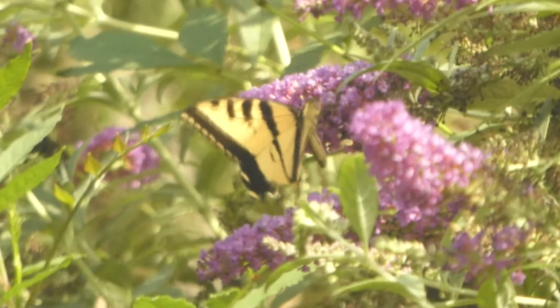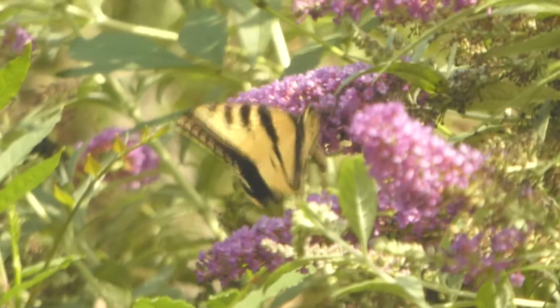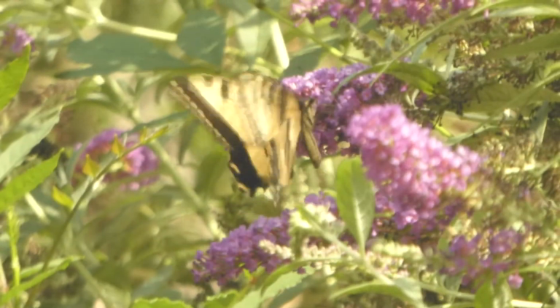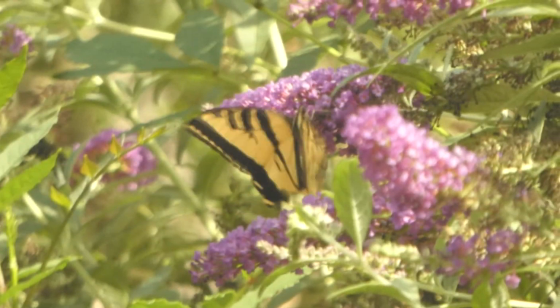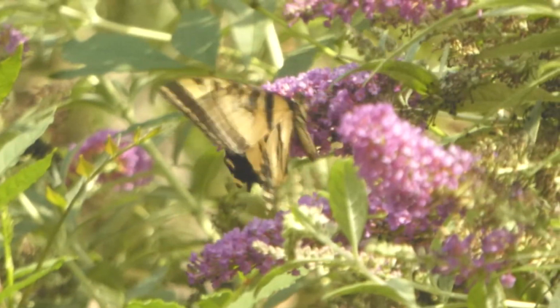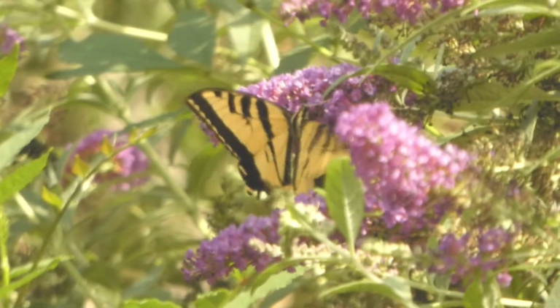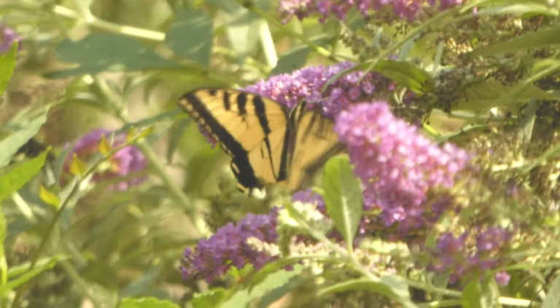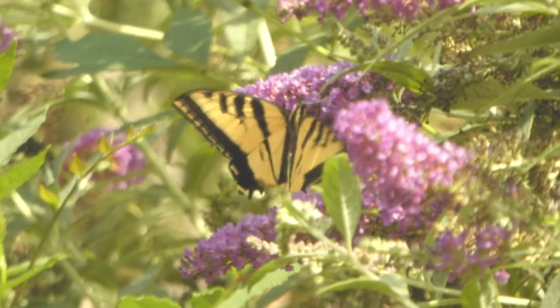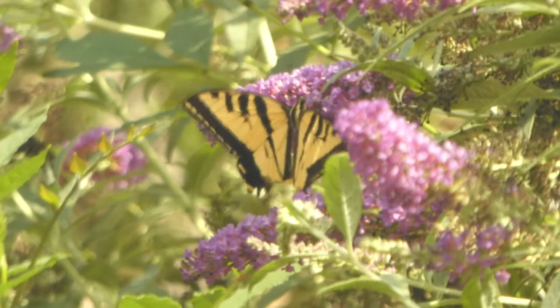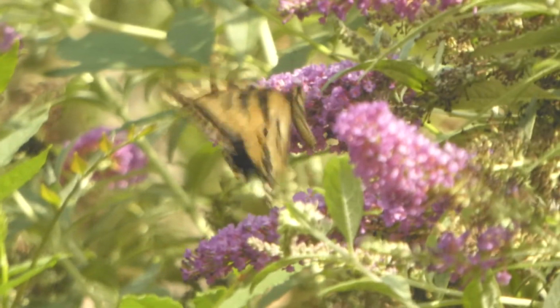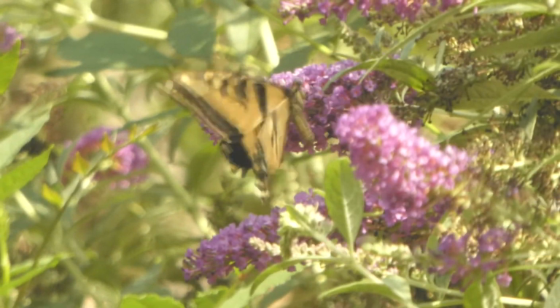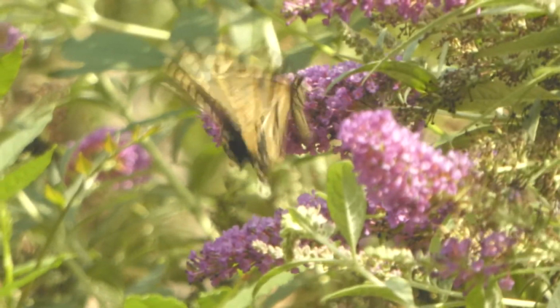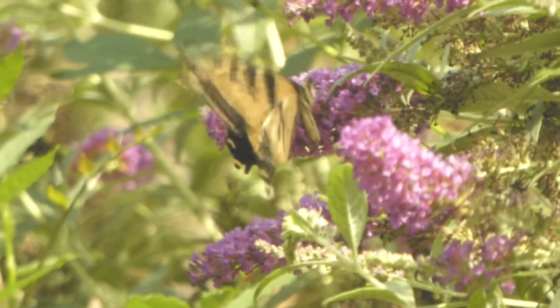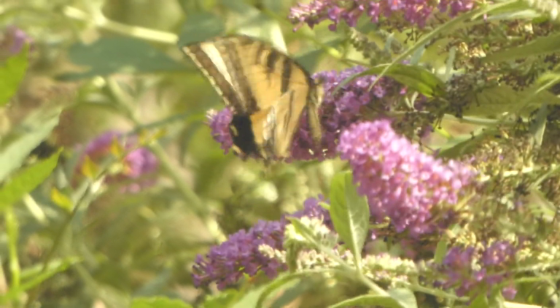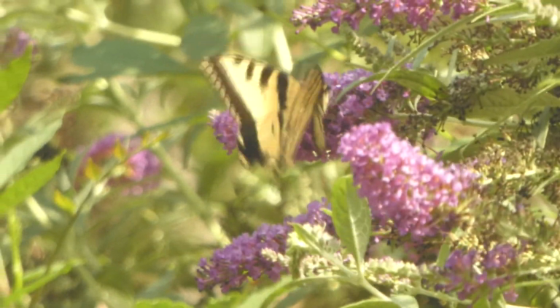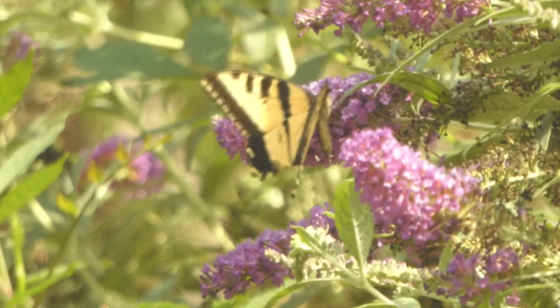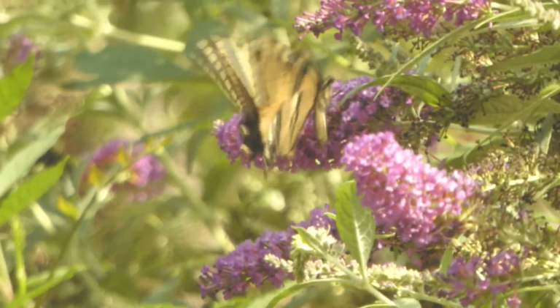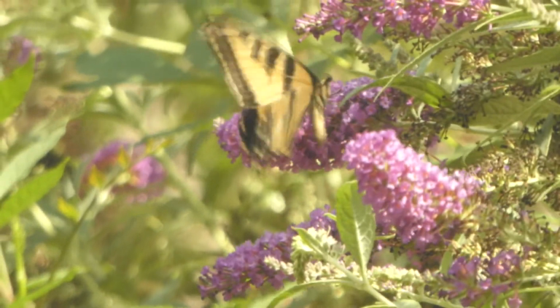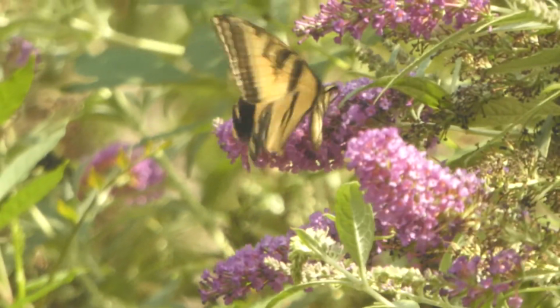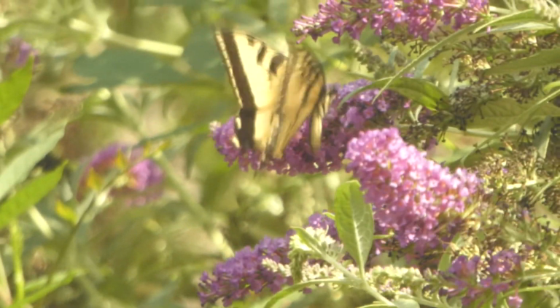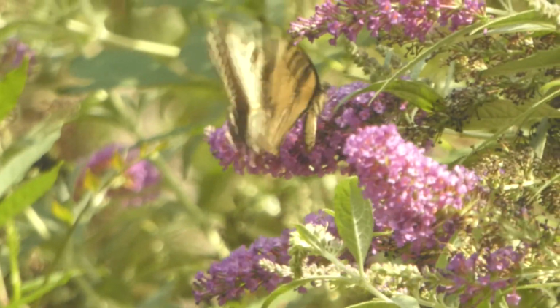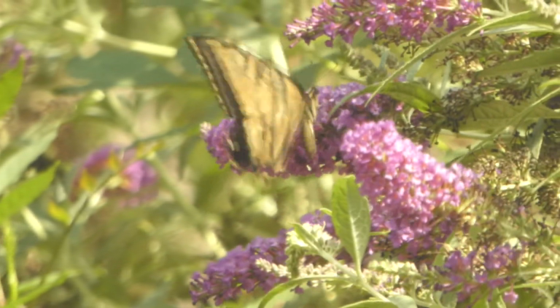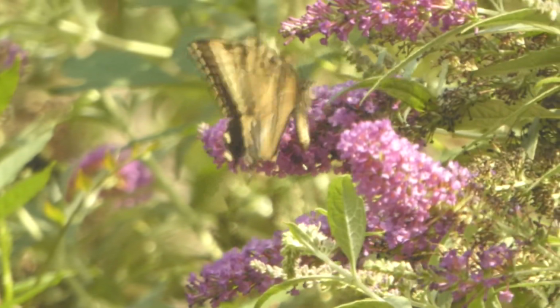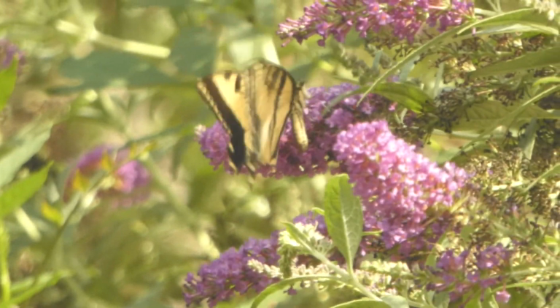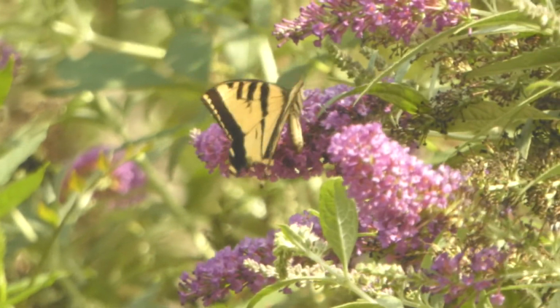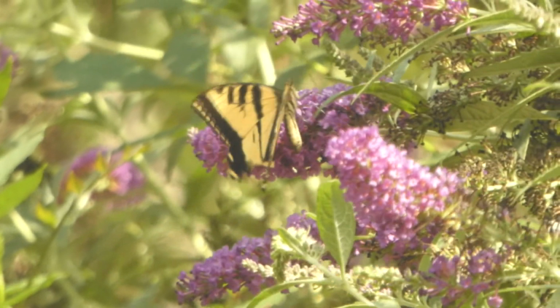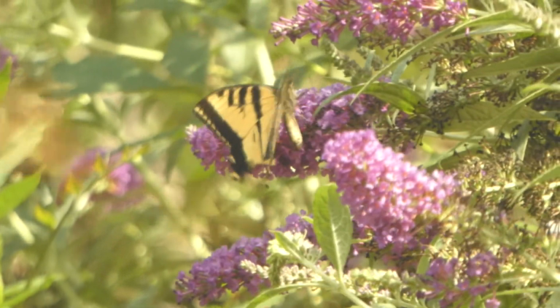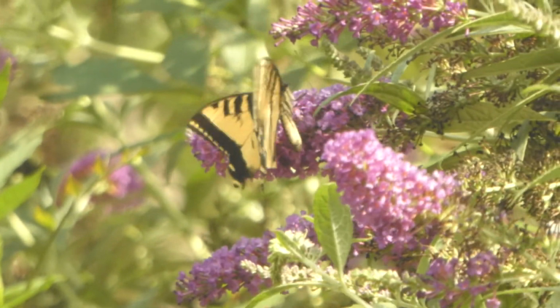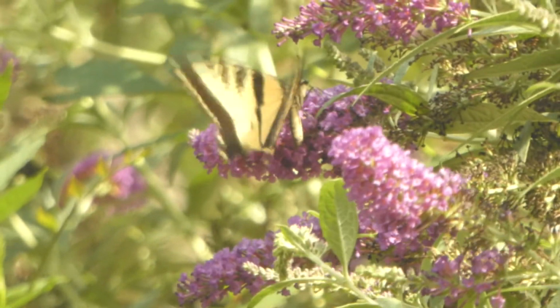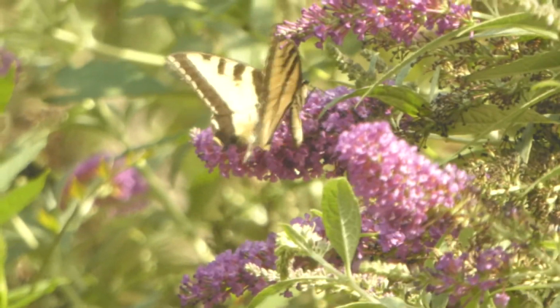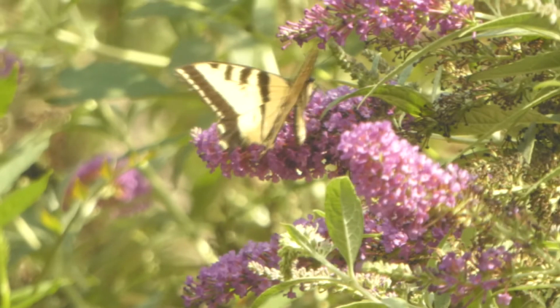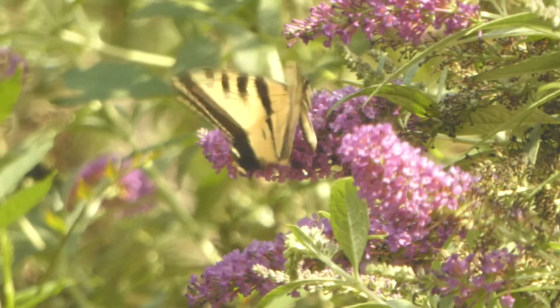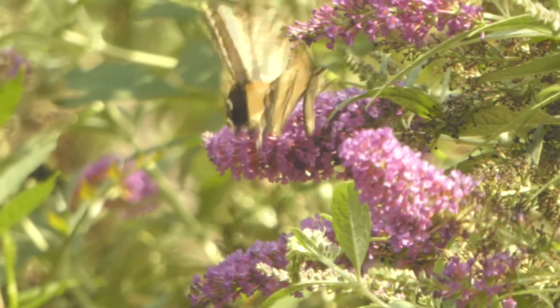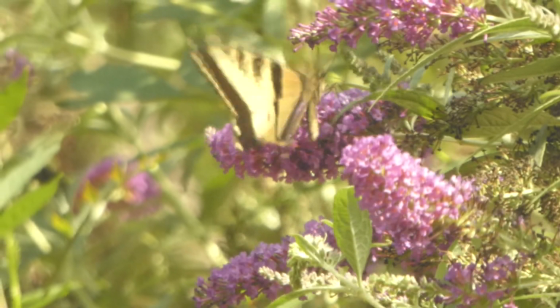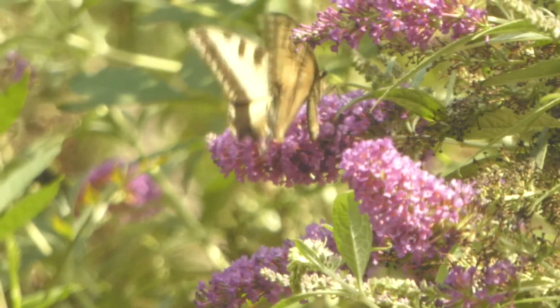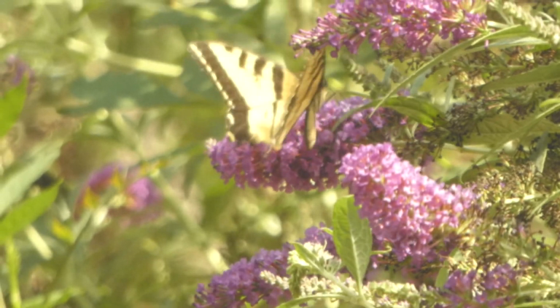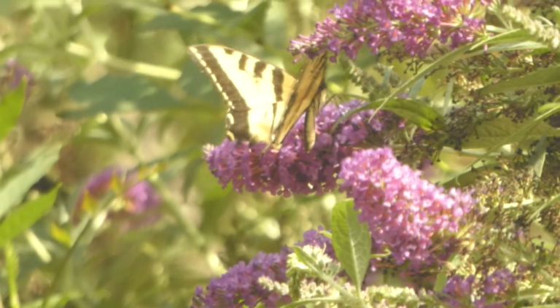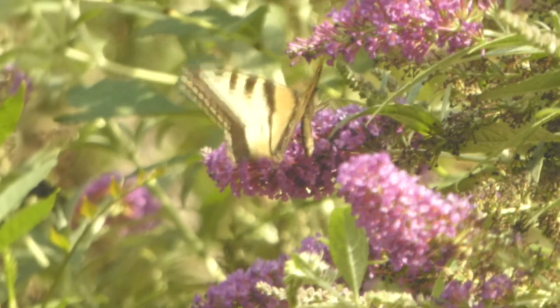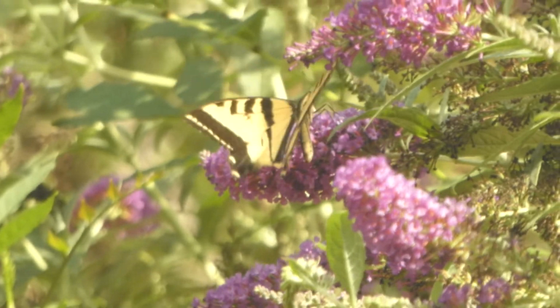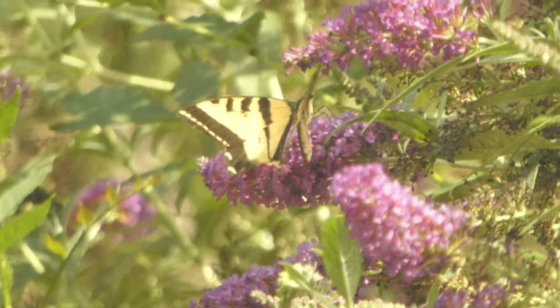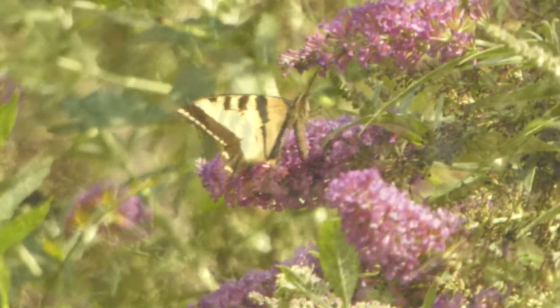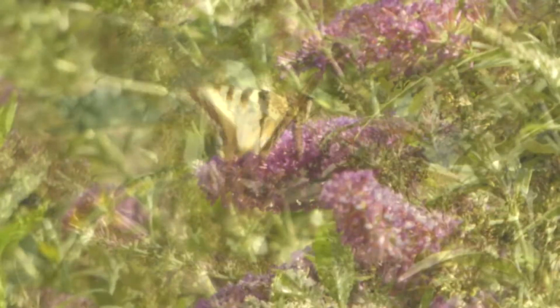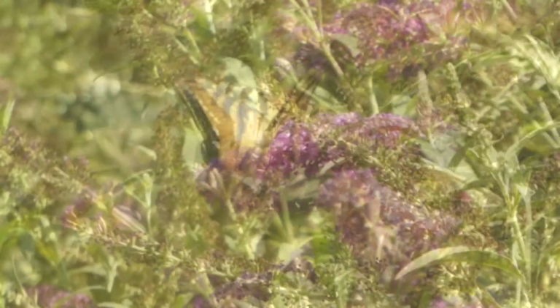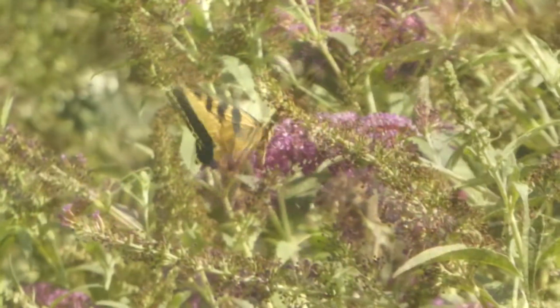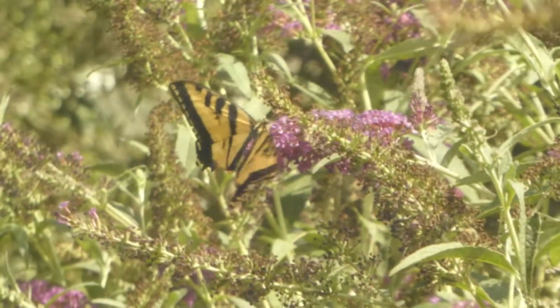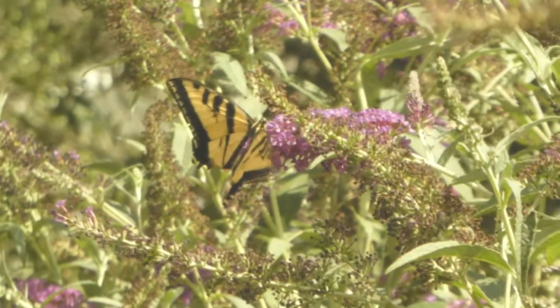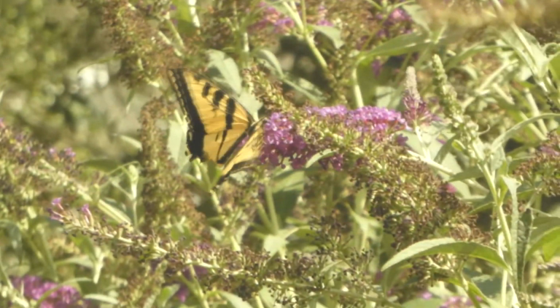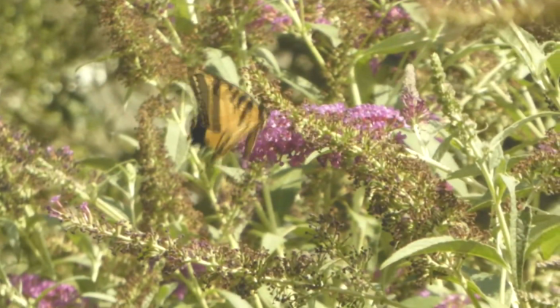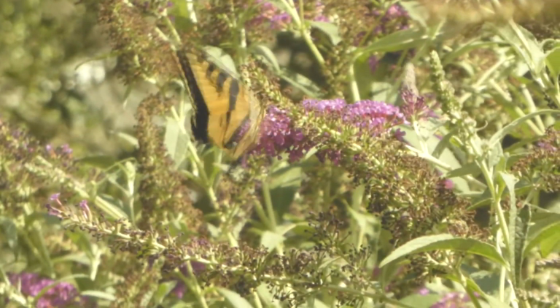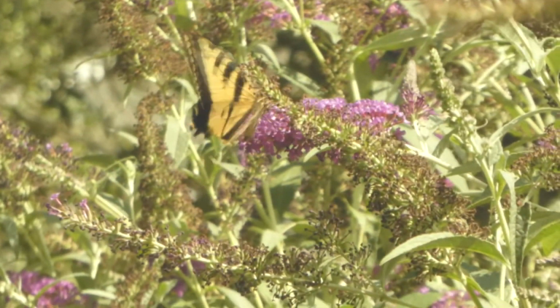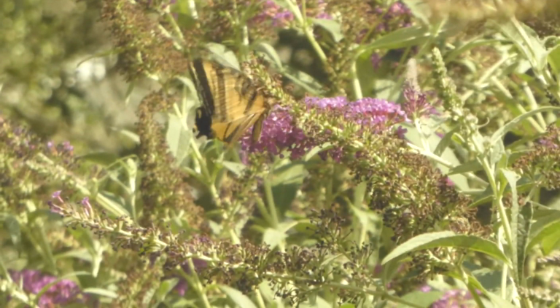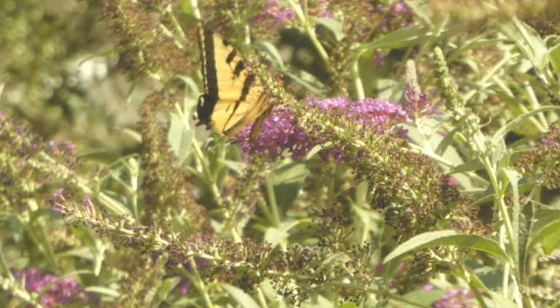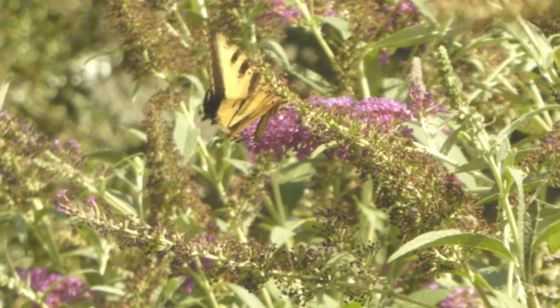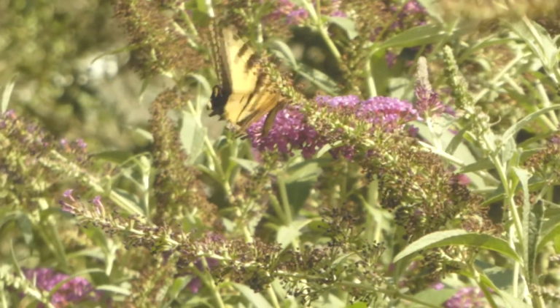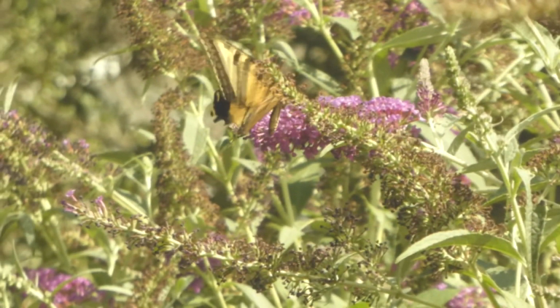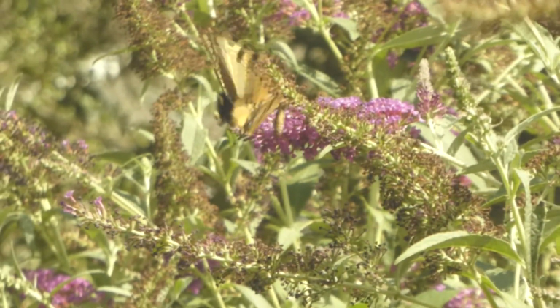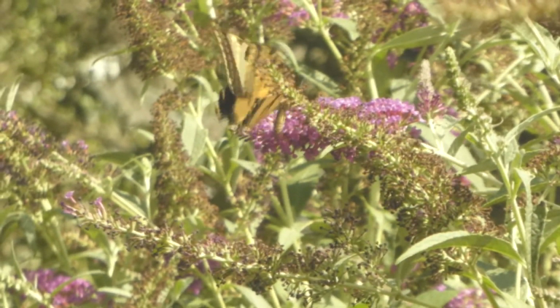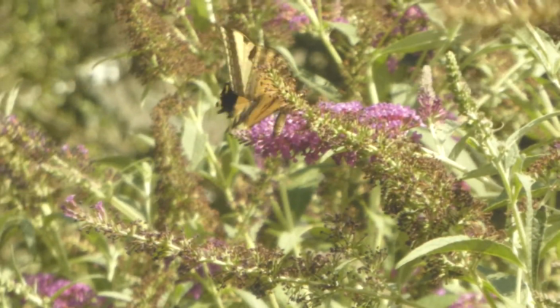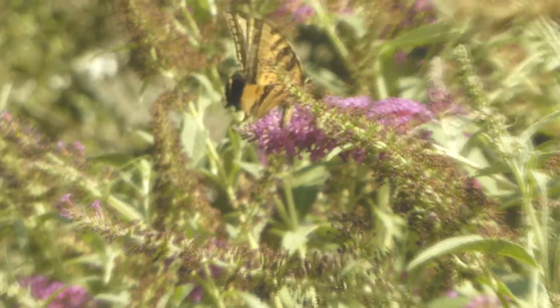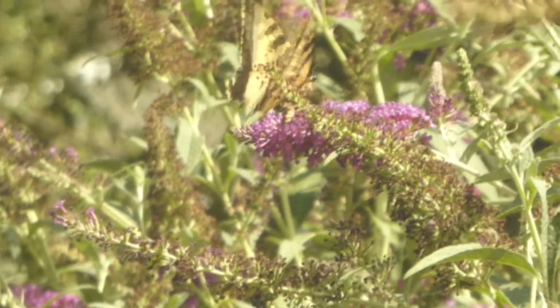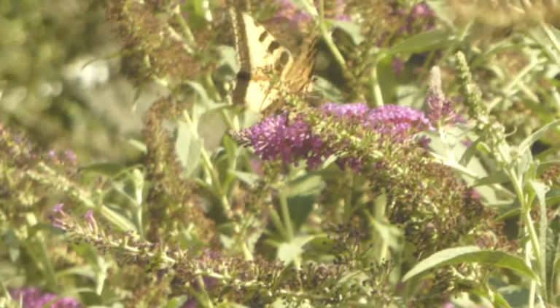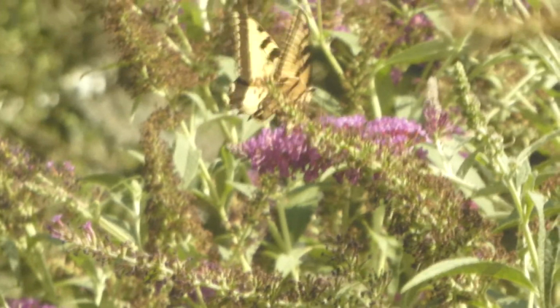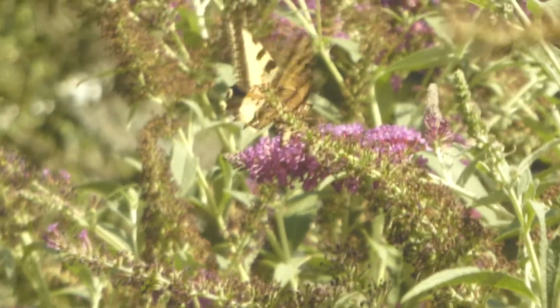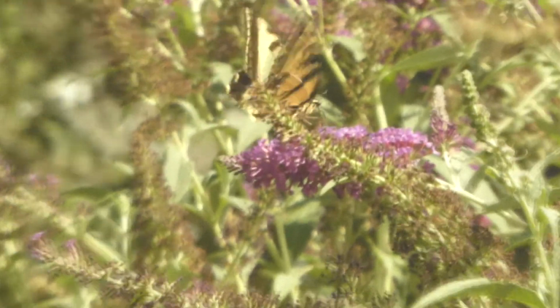You can attract these to your garden by planting a butterfly bush, zinnias, milkweeds, thistles, and many other flowers.